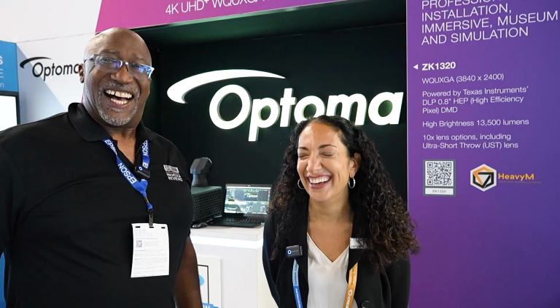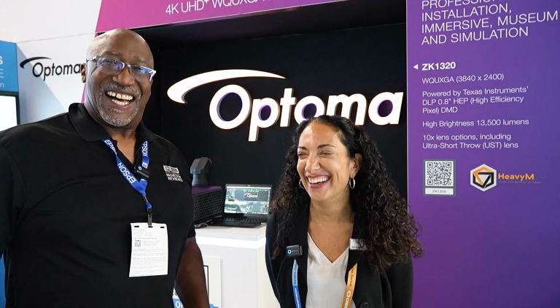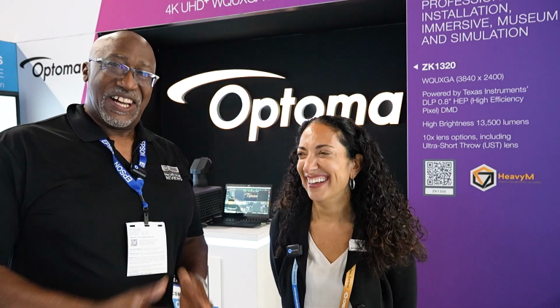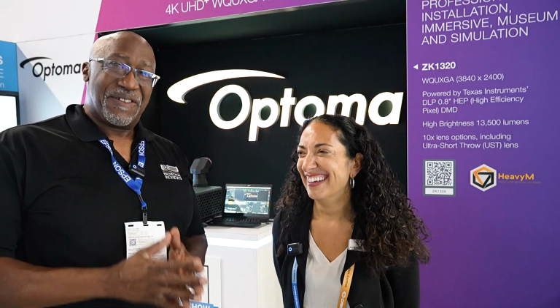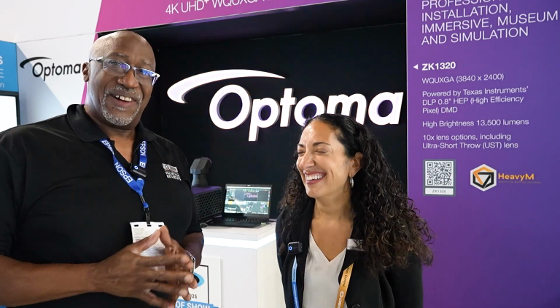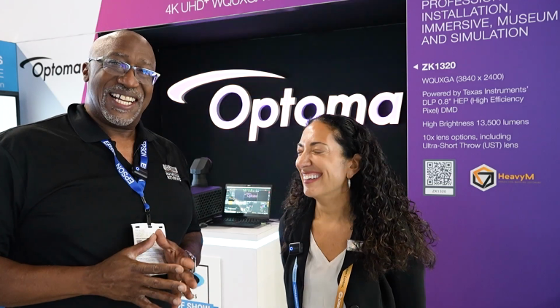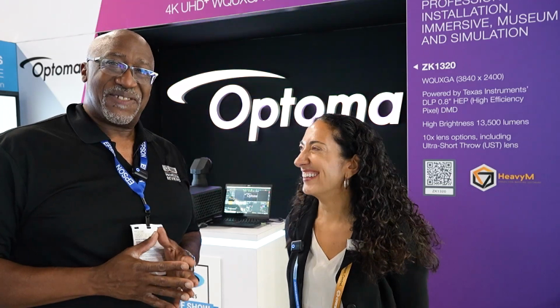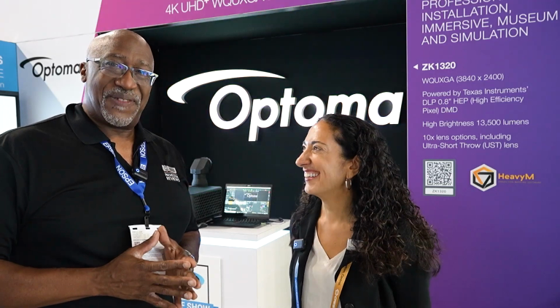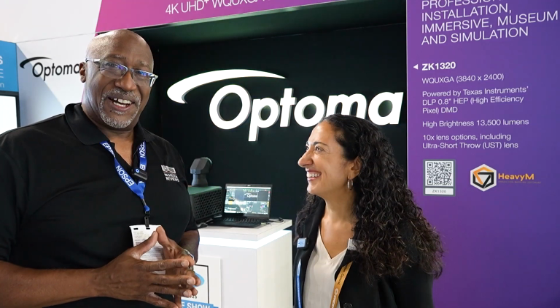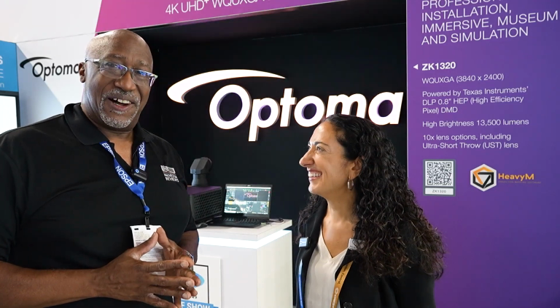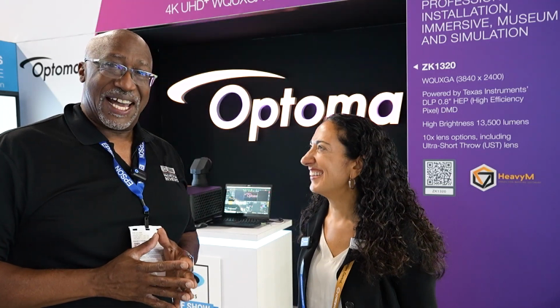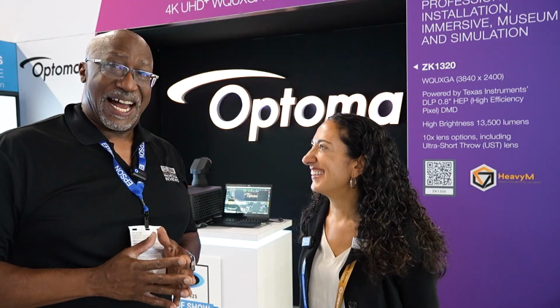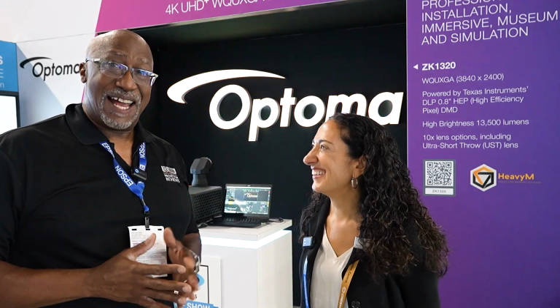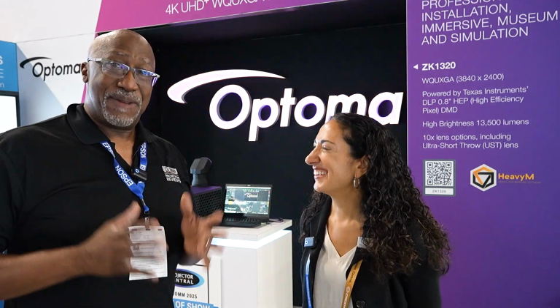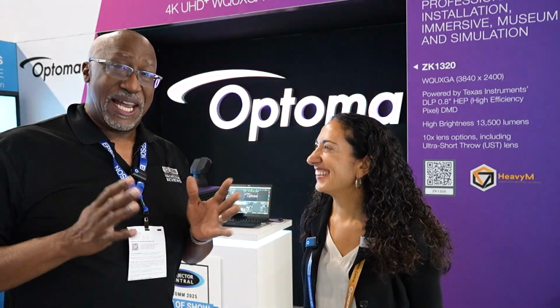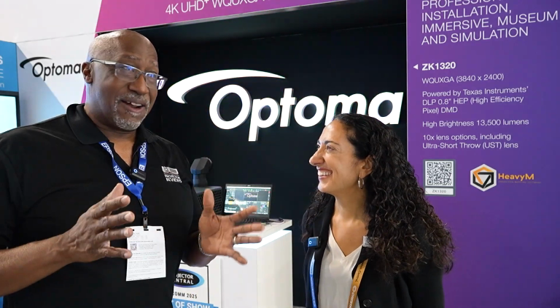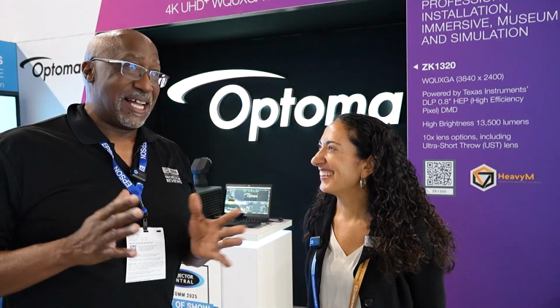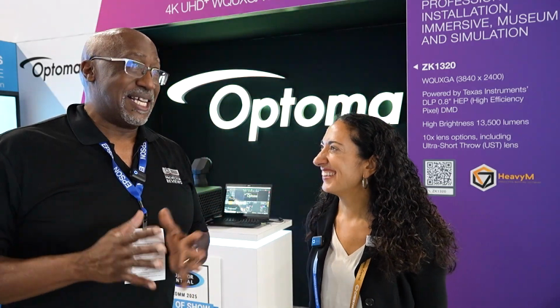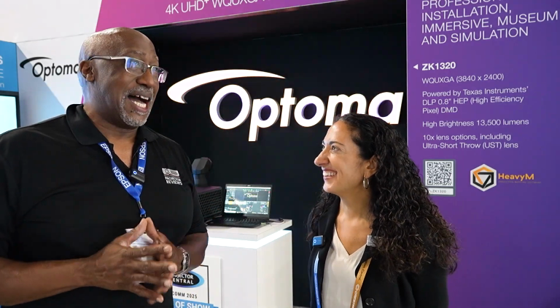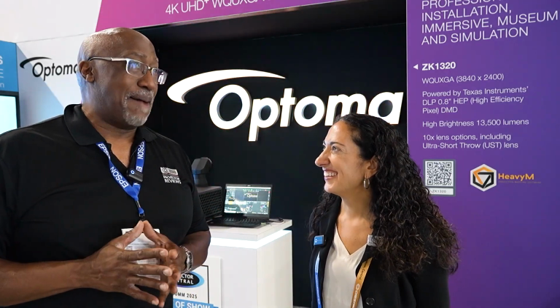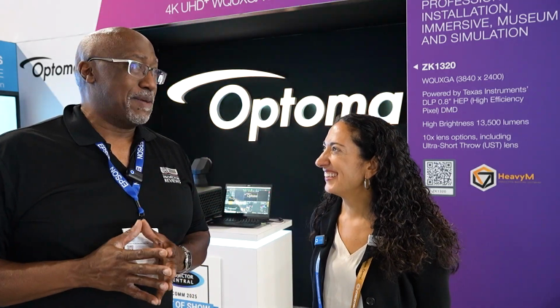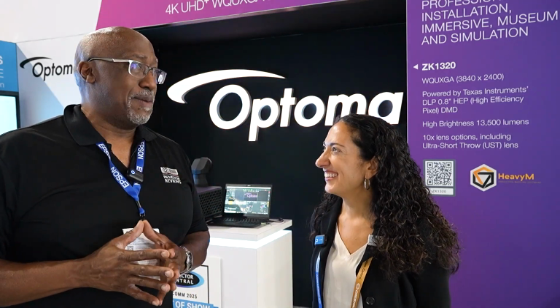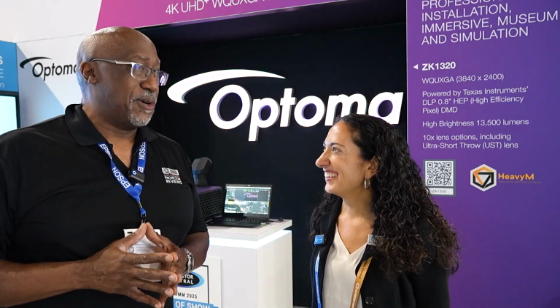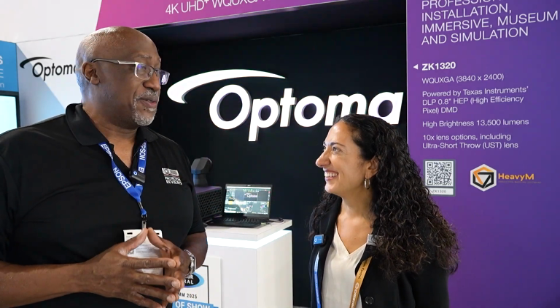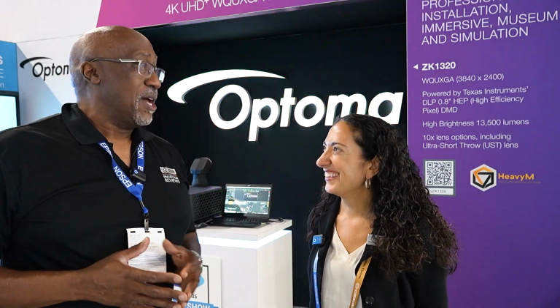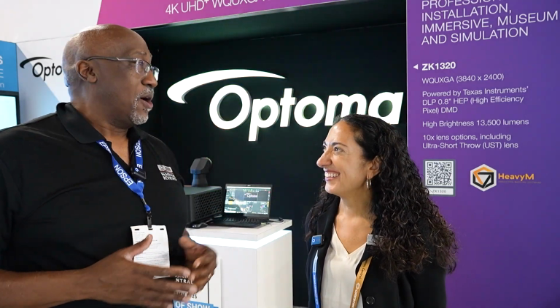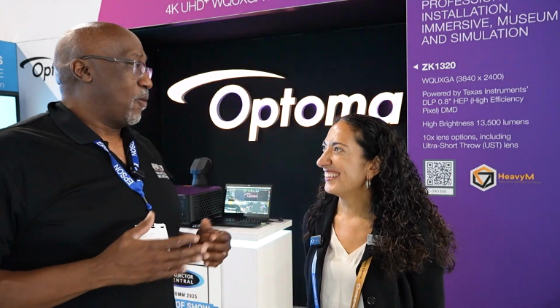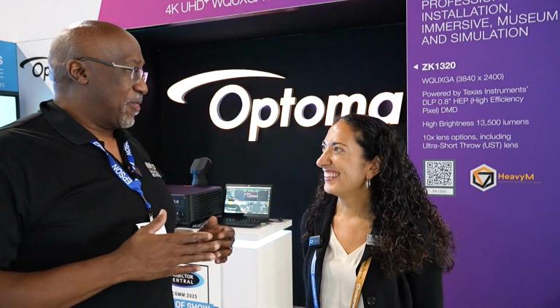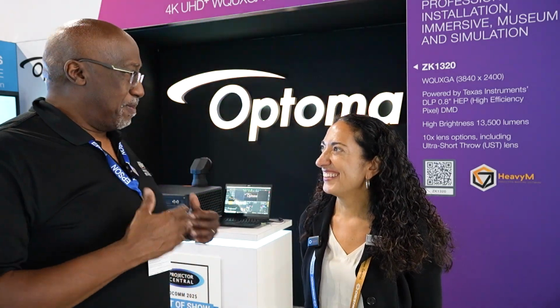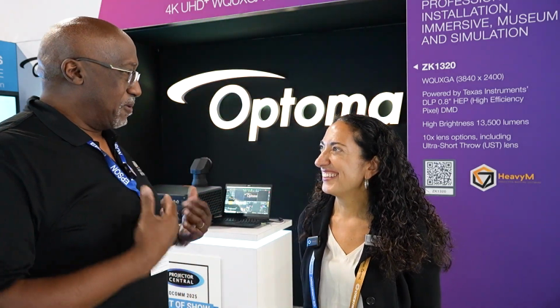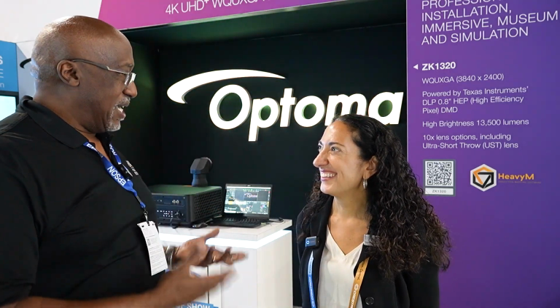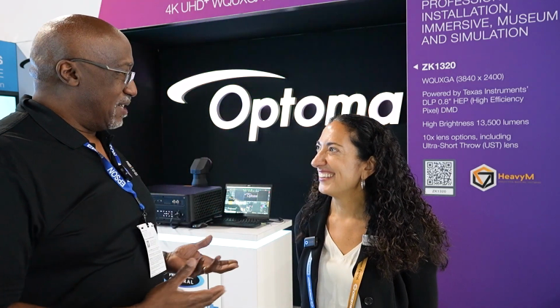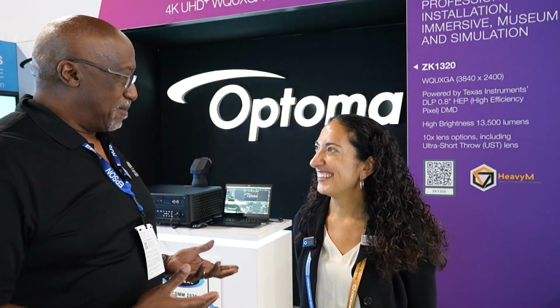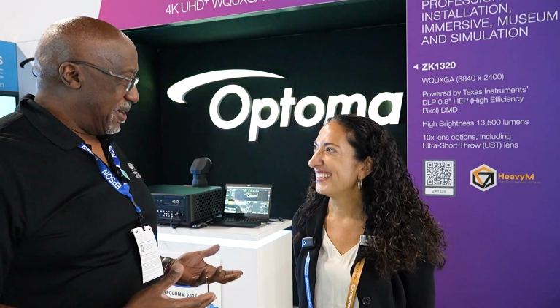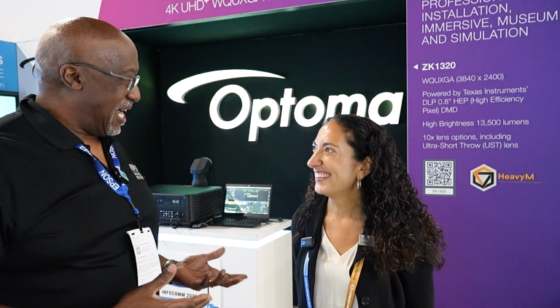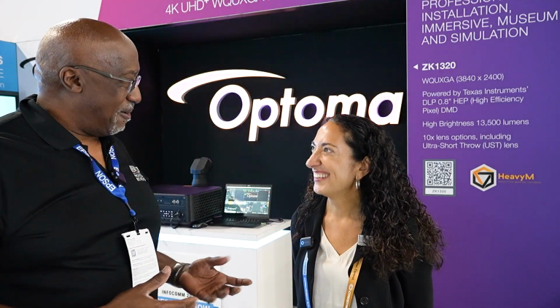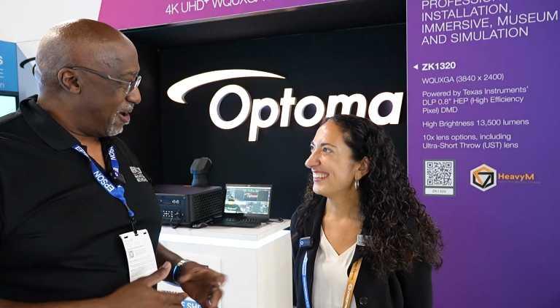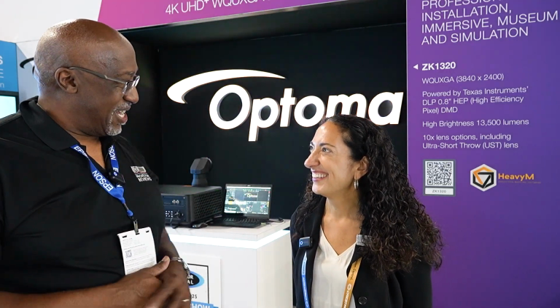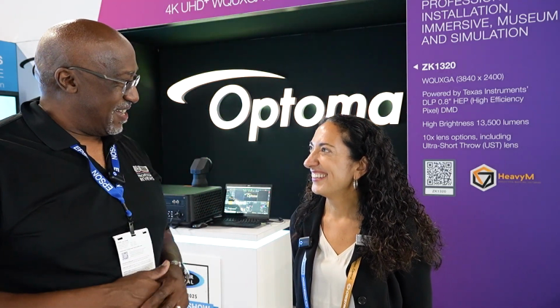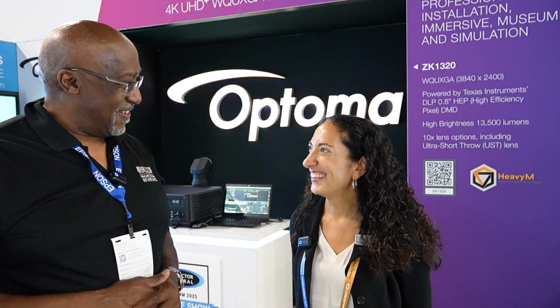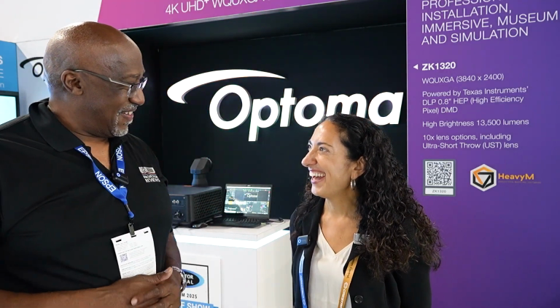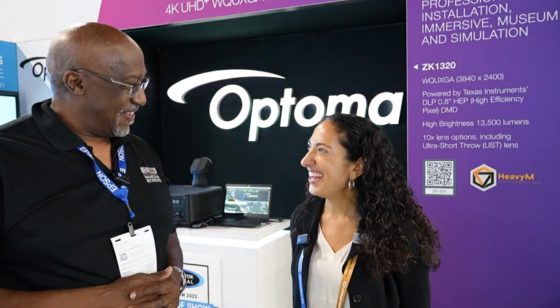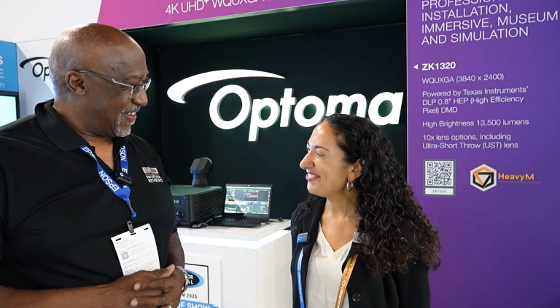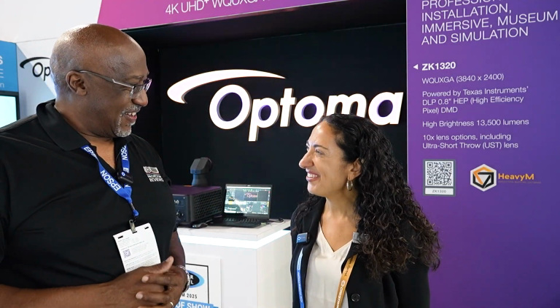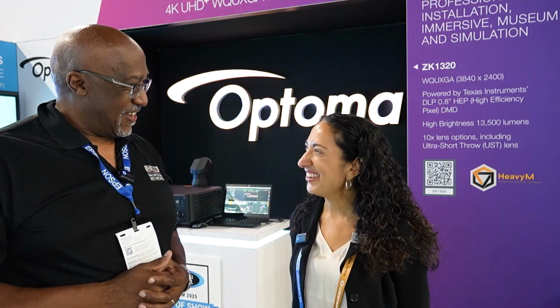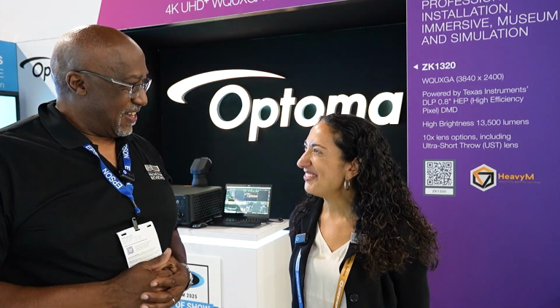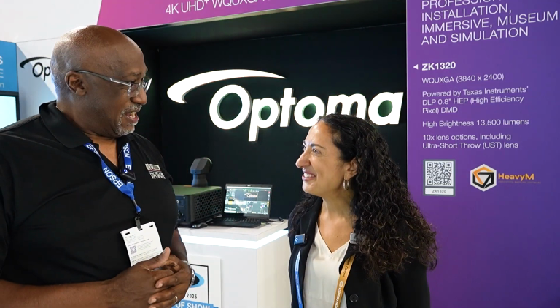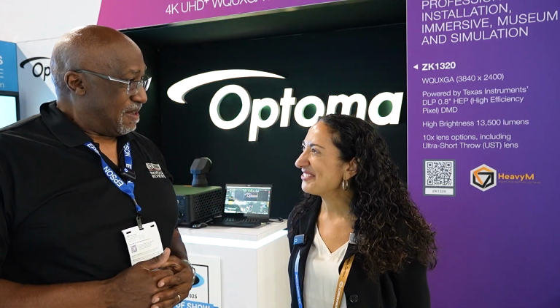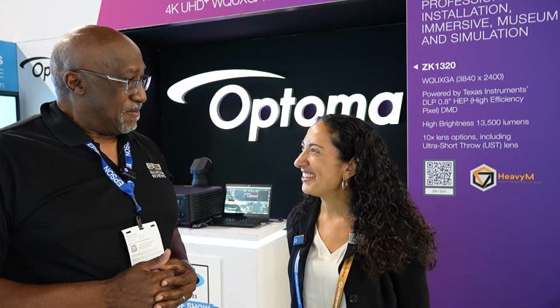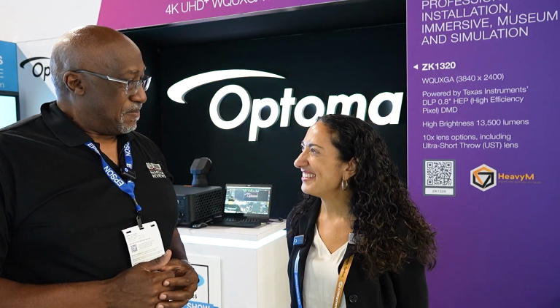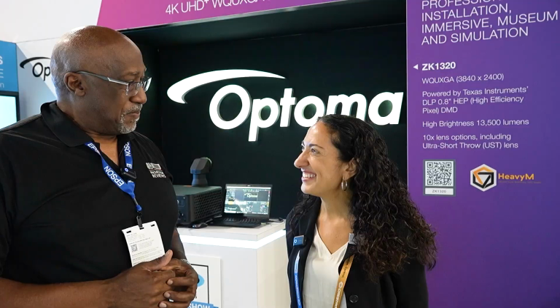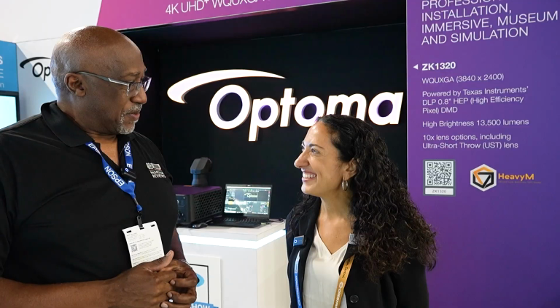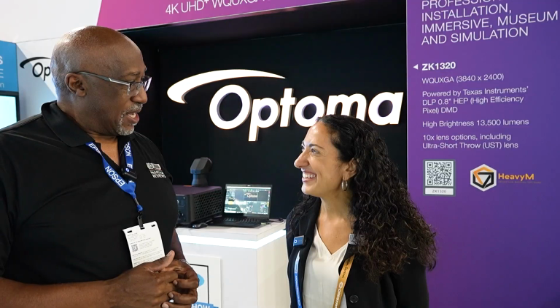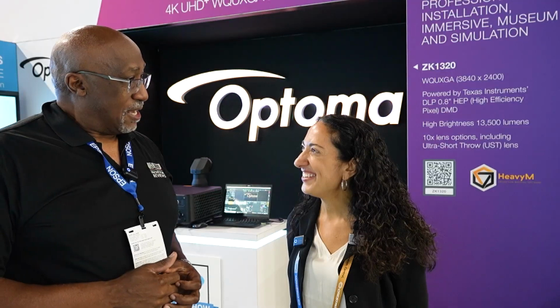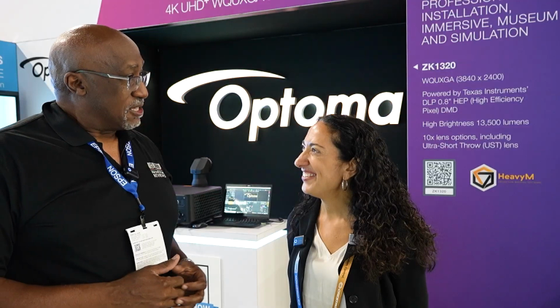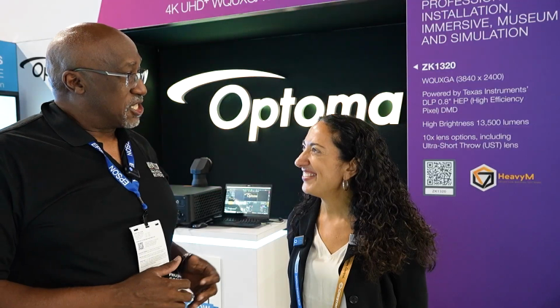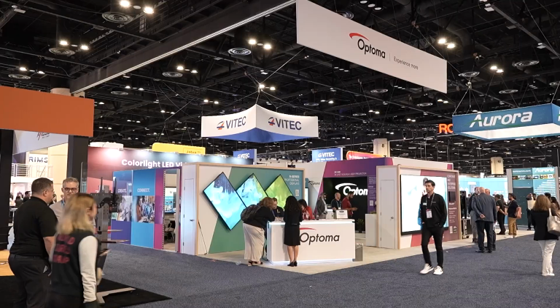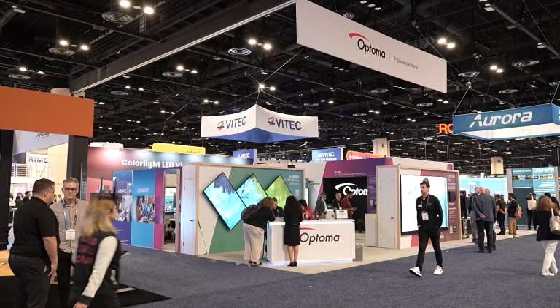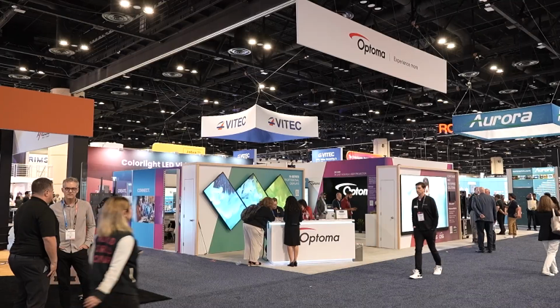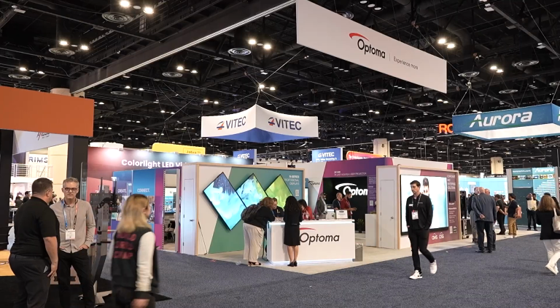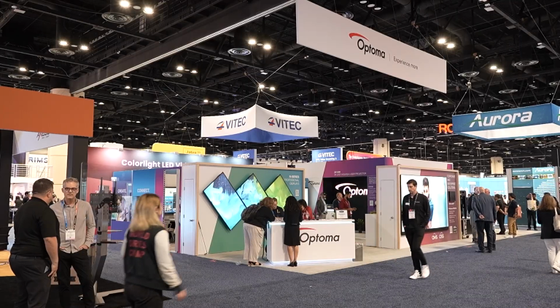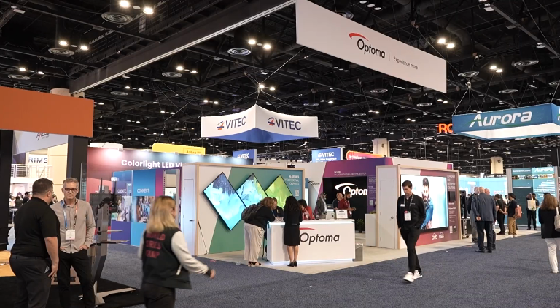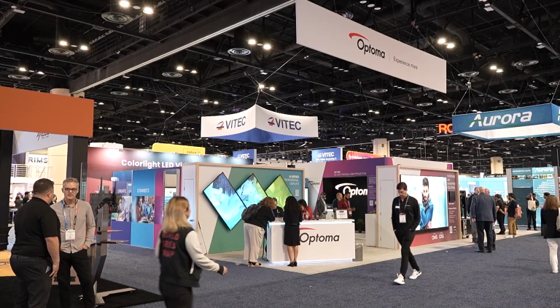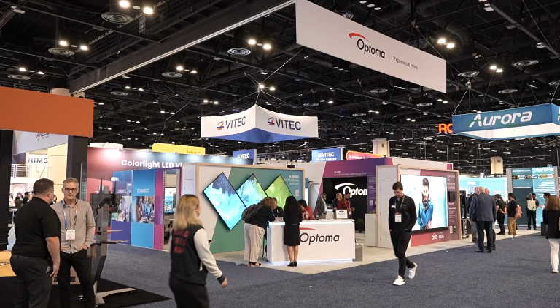Hello, everyone. It's Phil, and I am here at the Optima booth with Maria. Maria, how are you? Hi, Philip. It's great to see you. Thanks for having us.